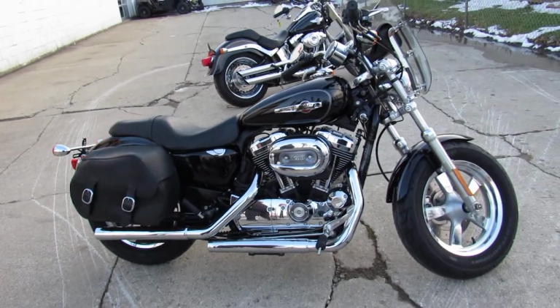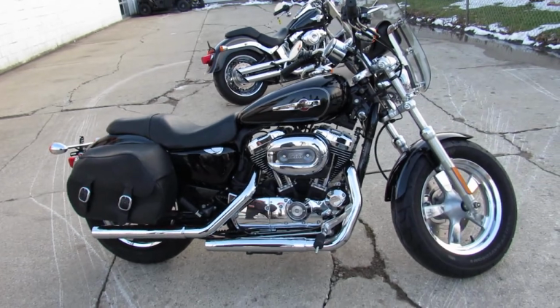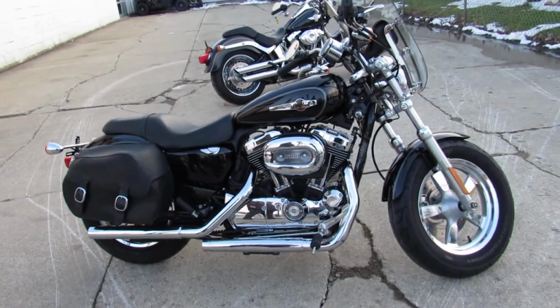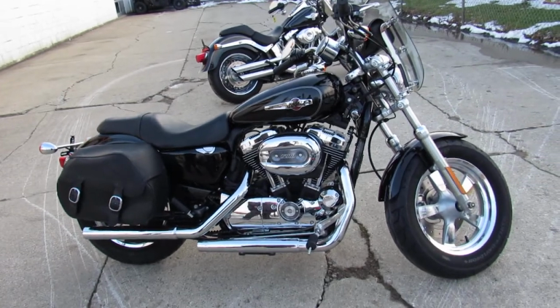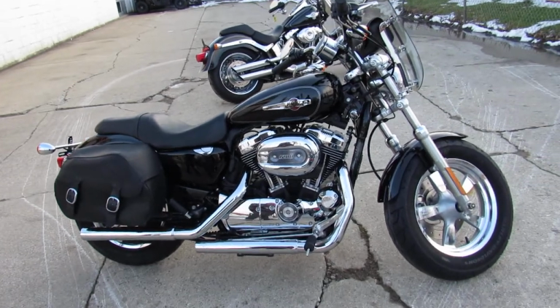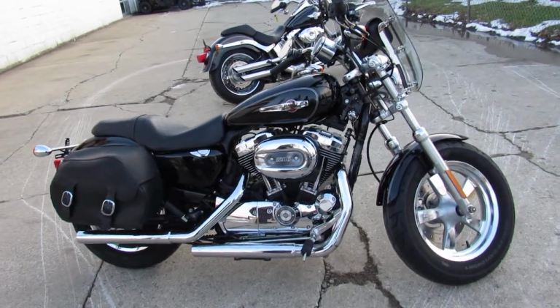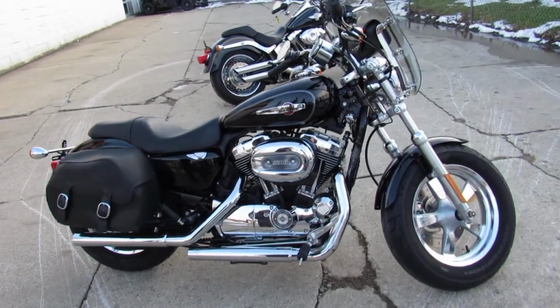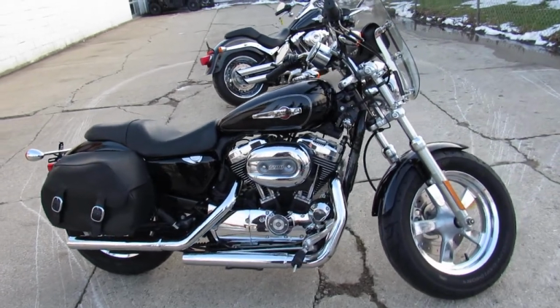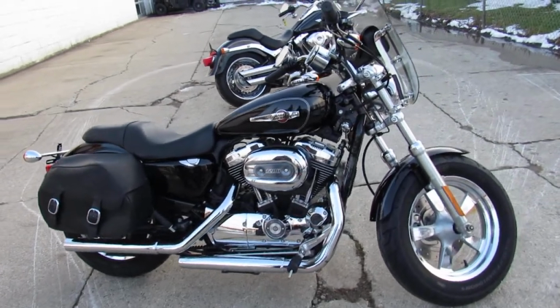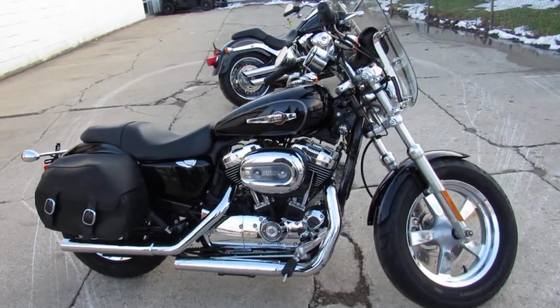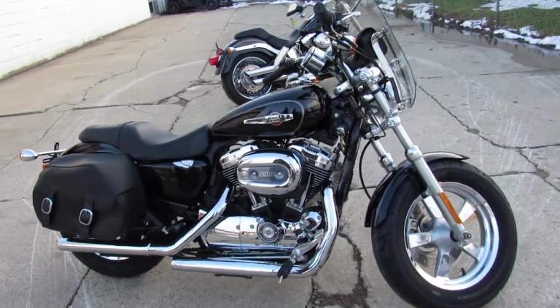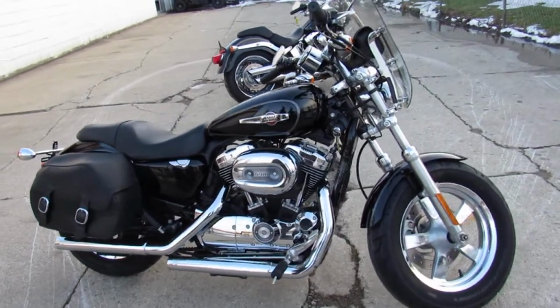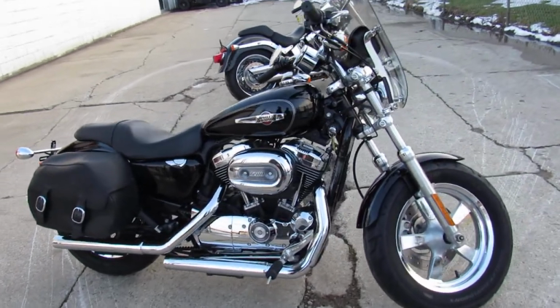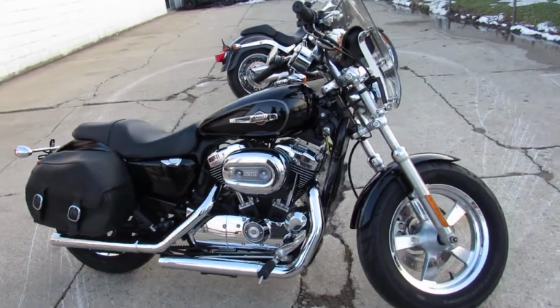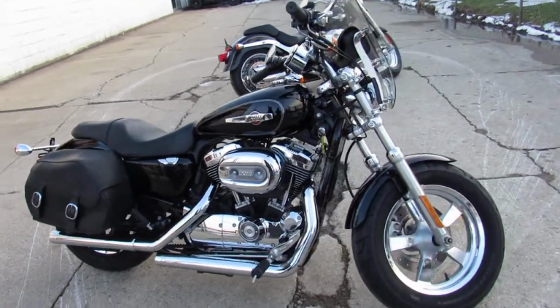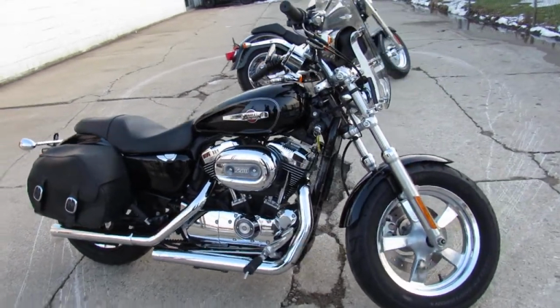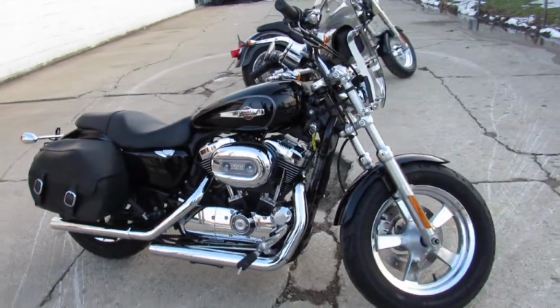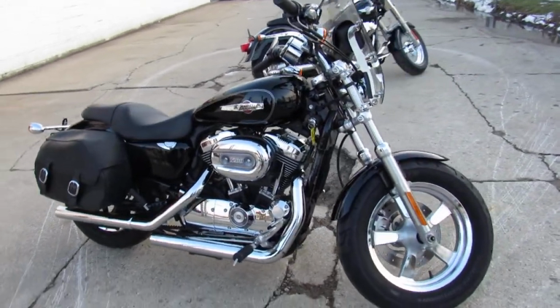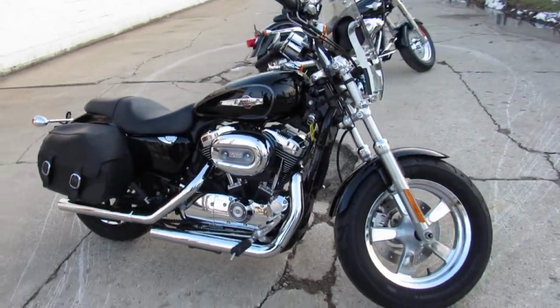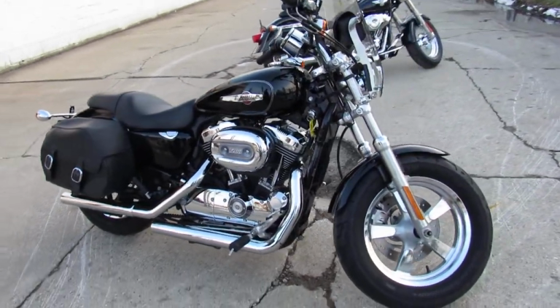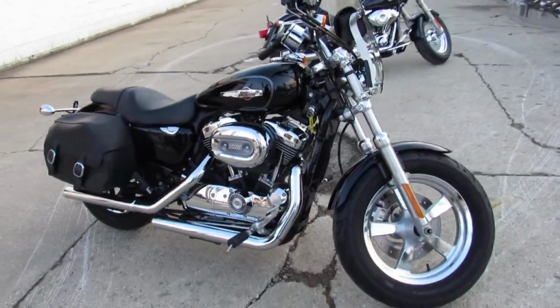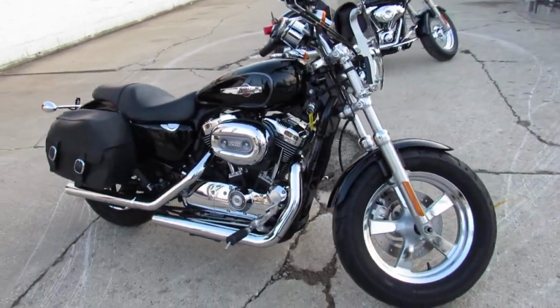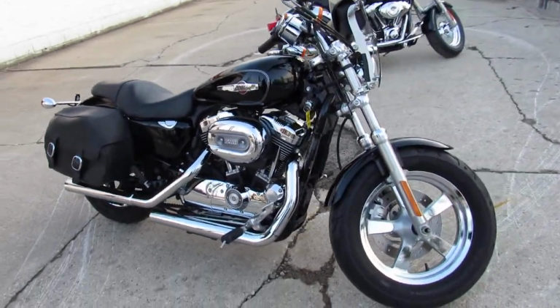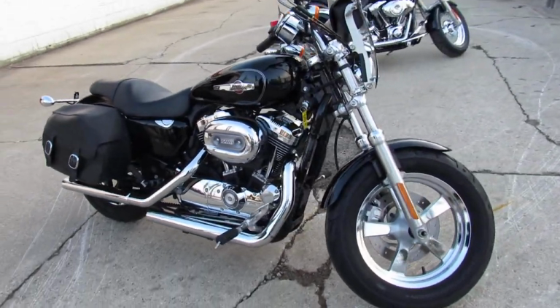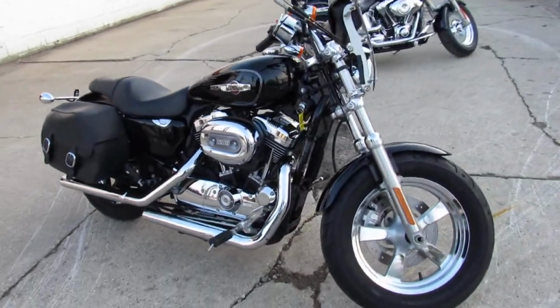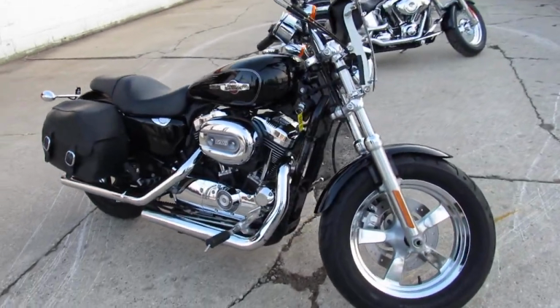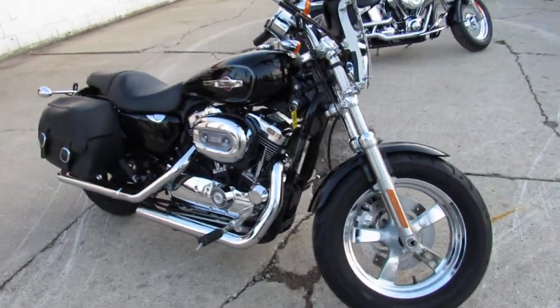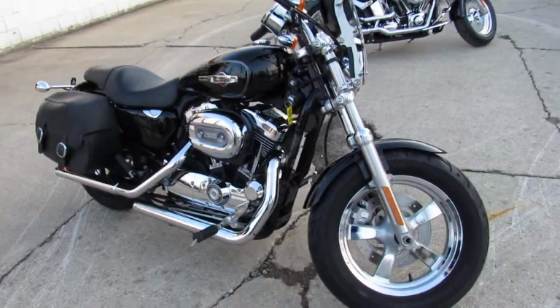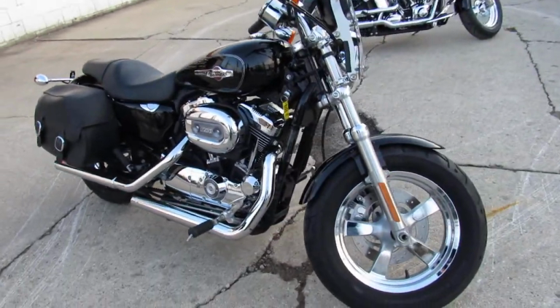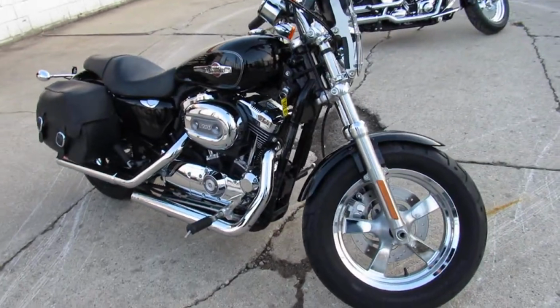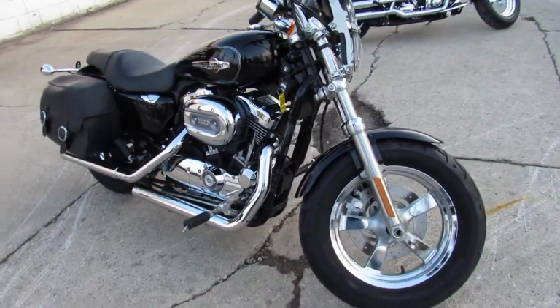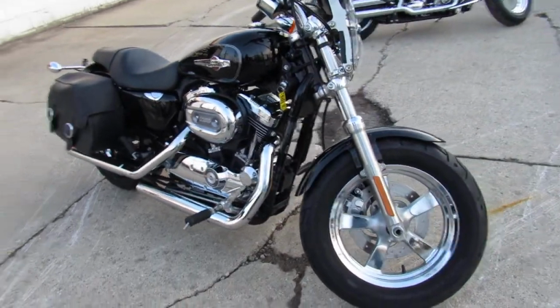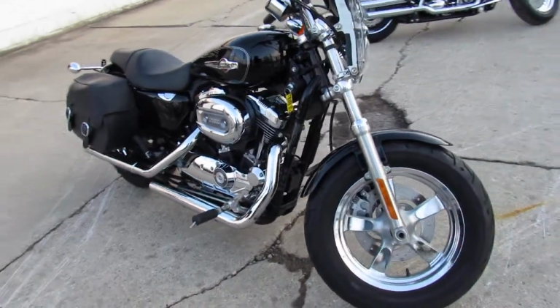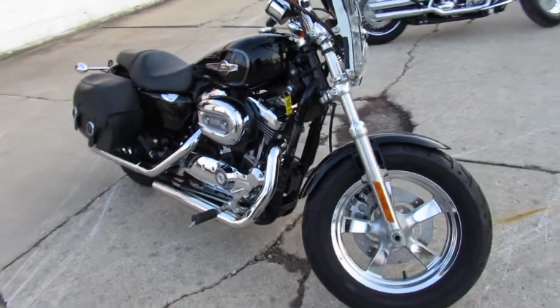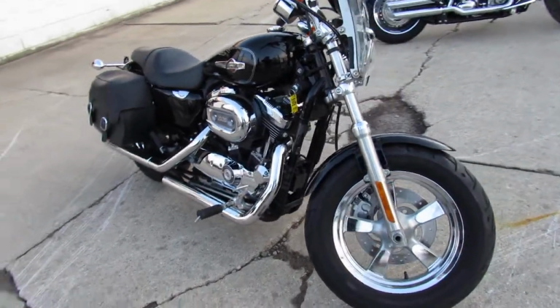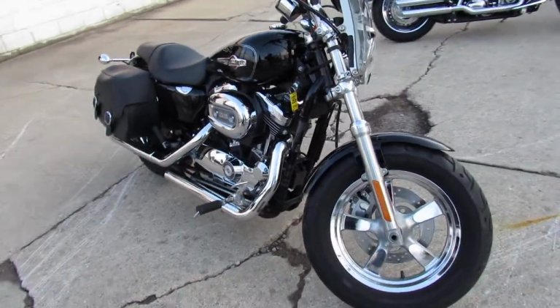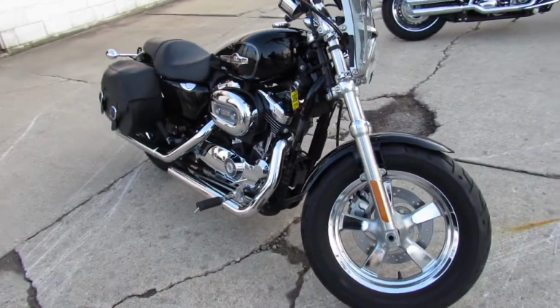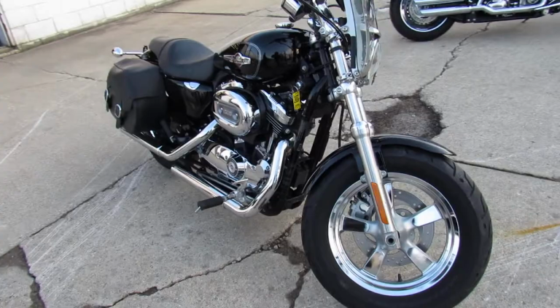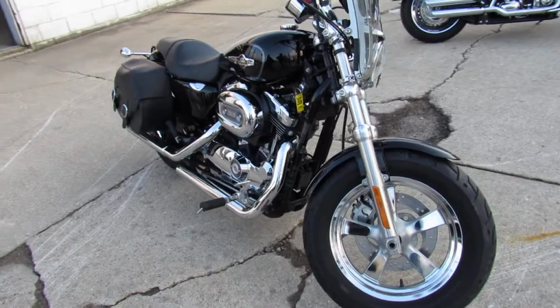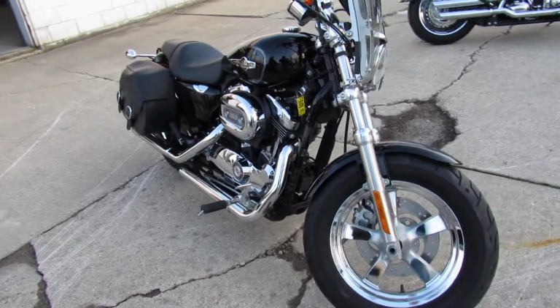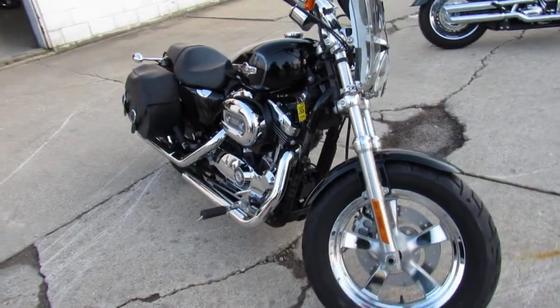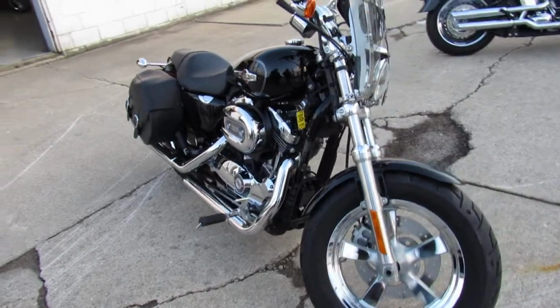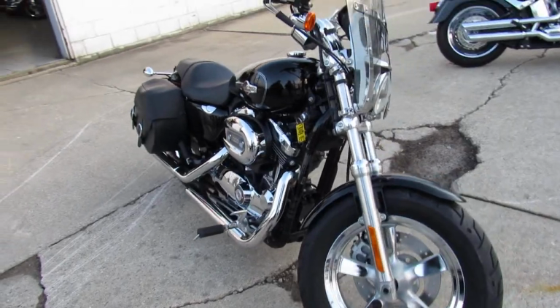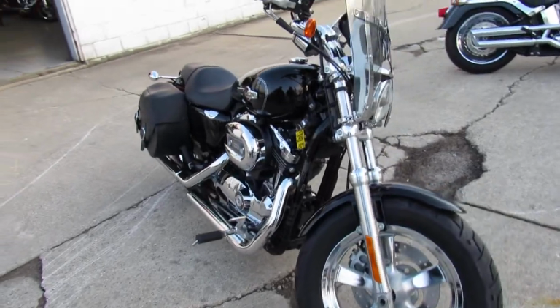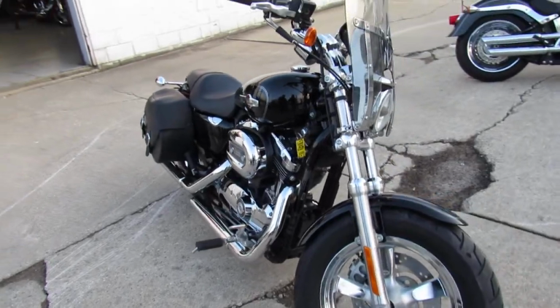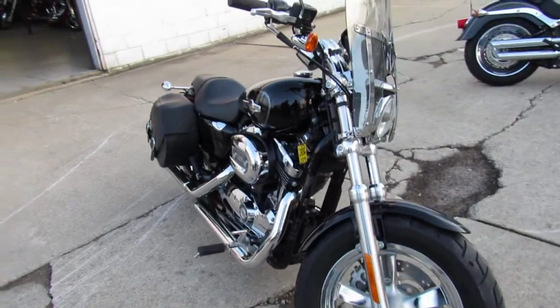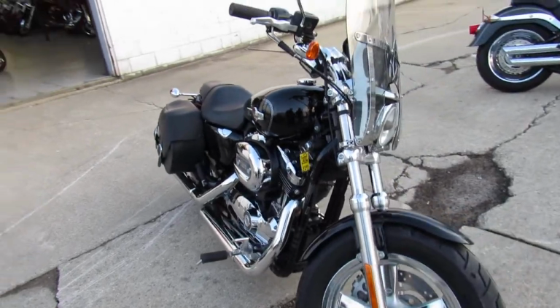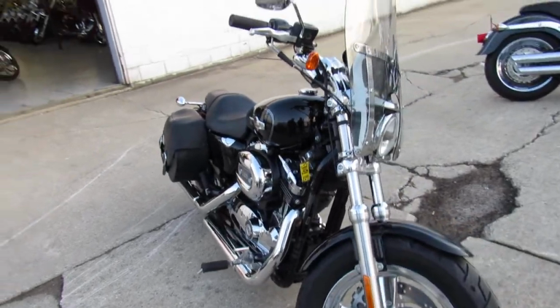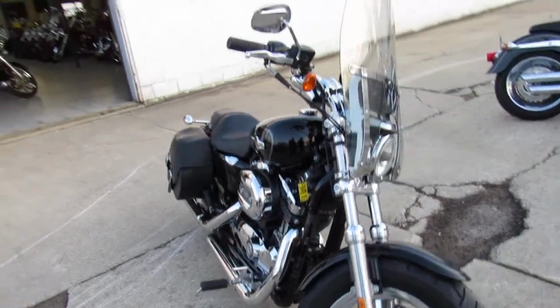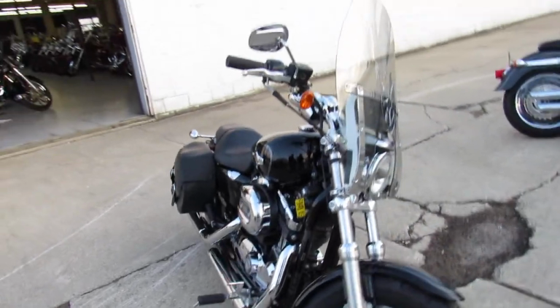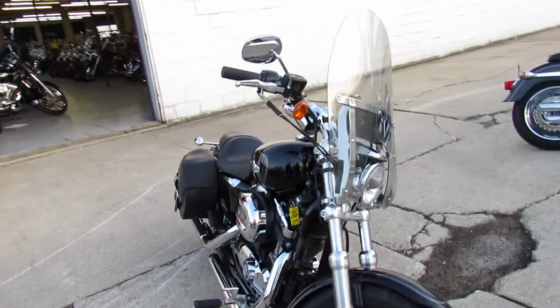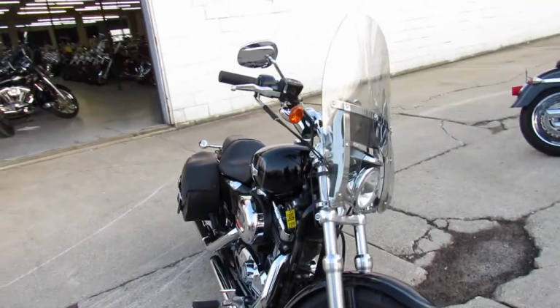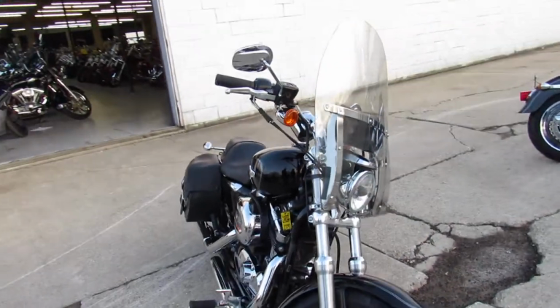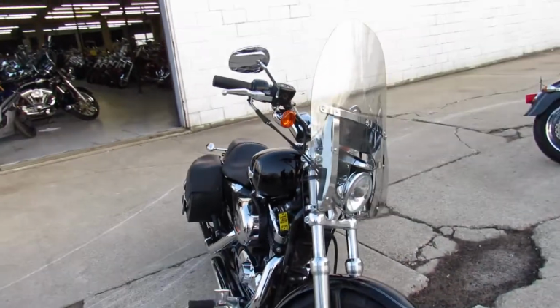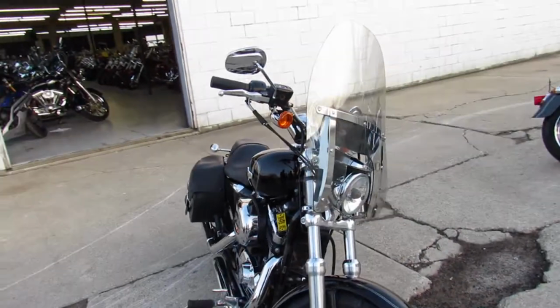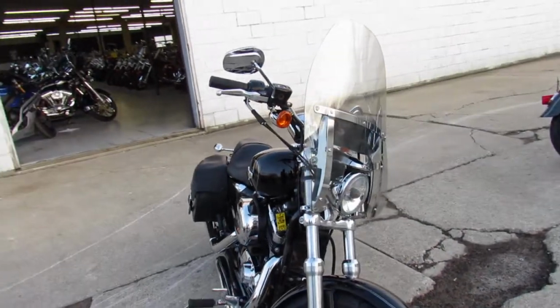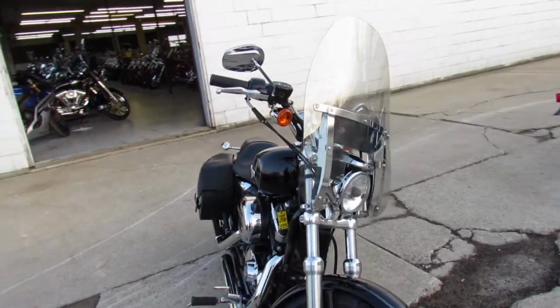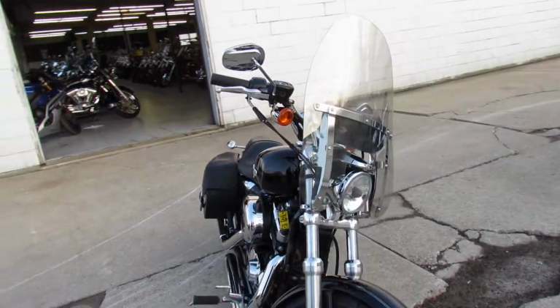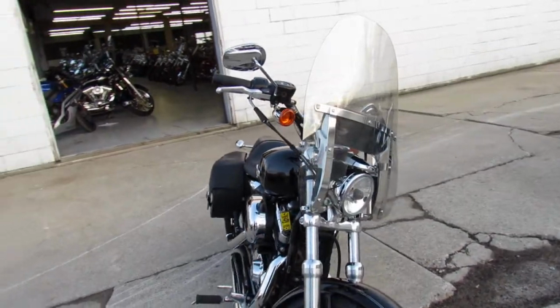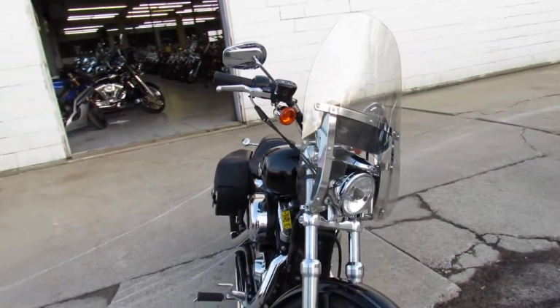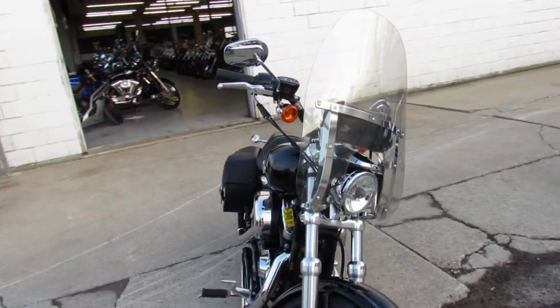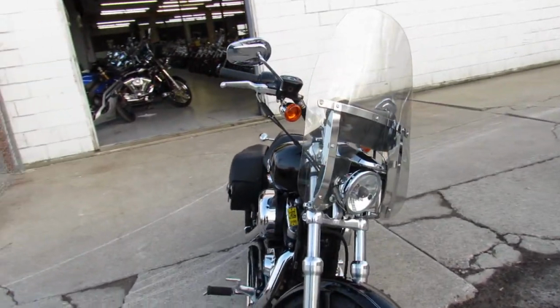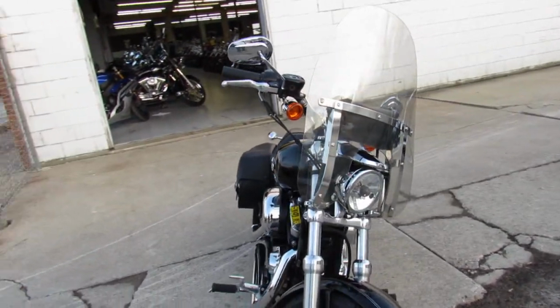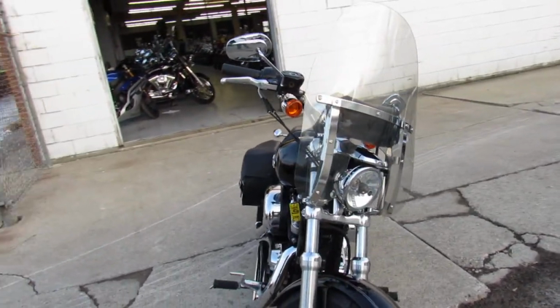Hey guys, ApprovalPowerSports.com here doing some videos on the used Sportsters. We've got about 50 used Sportsters in right now.